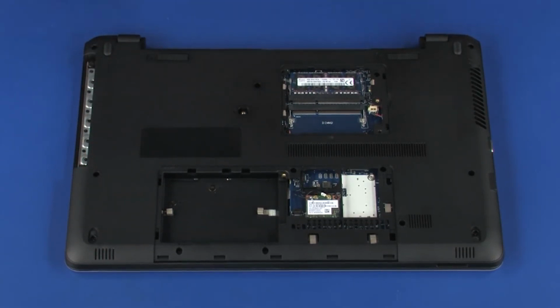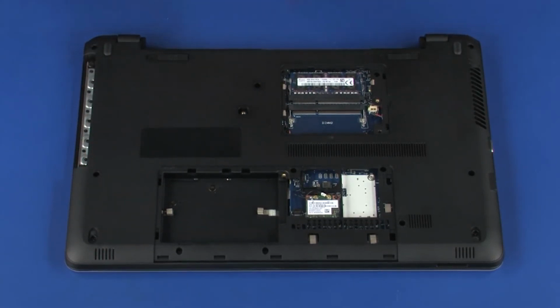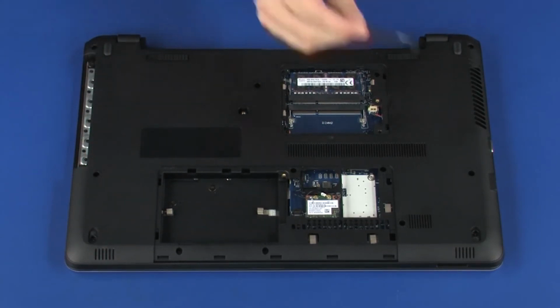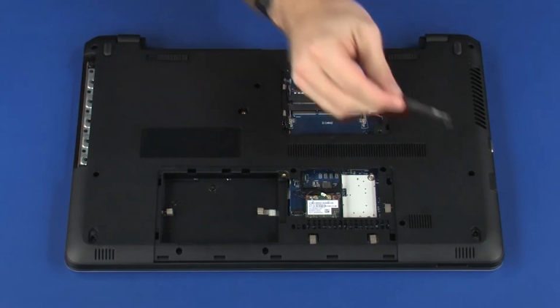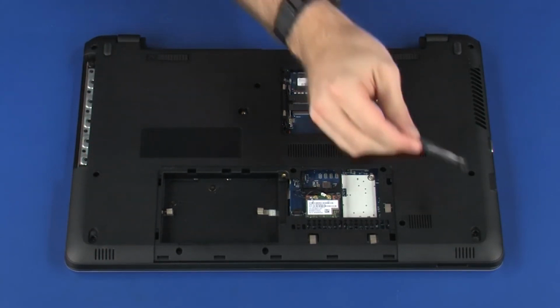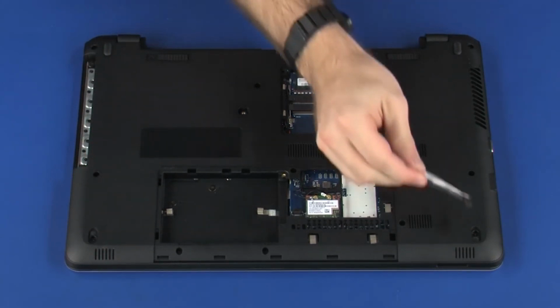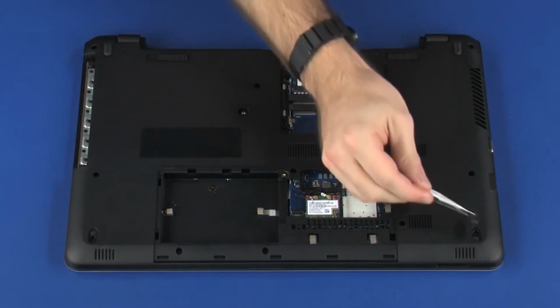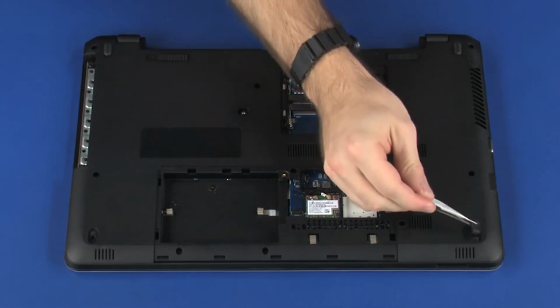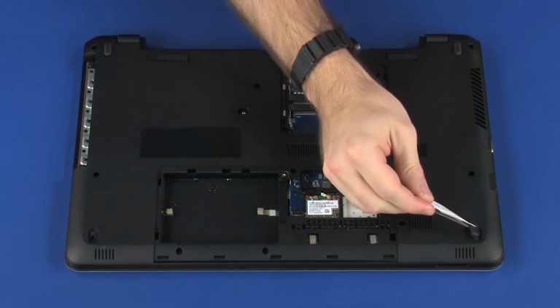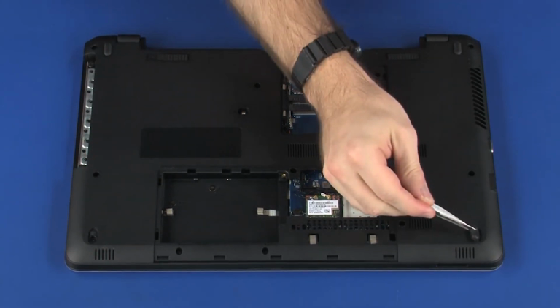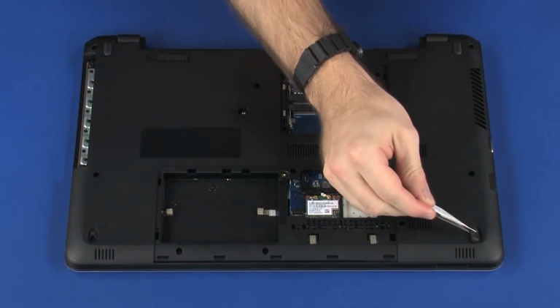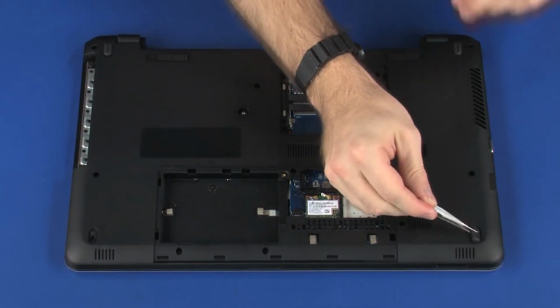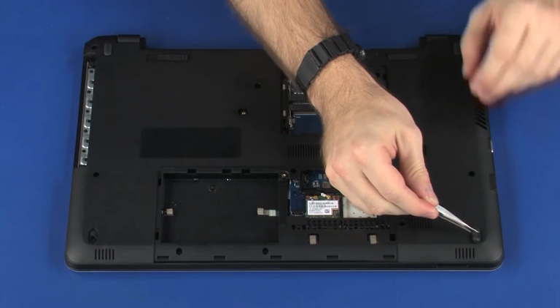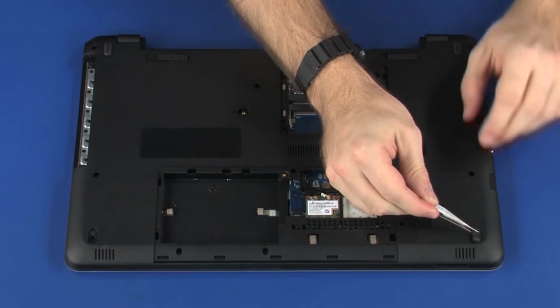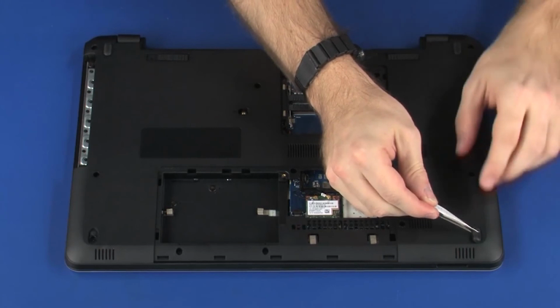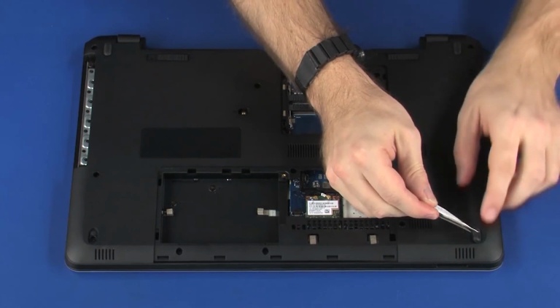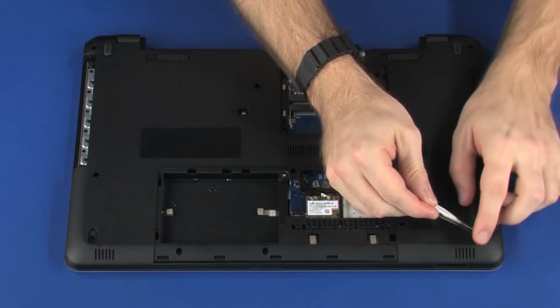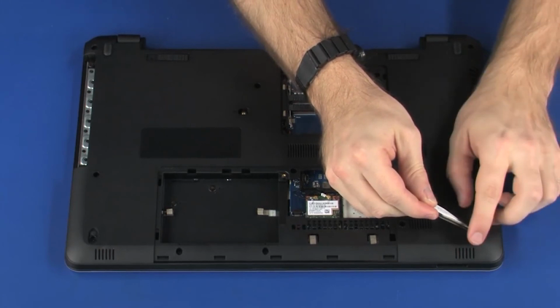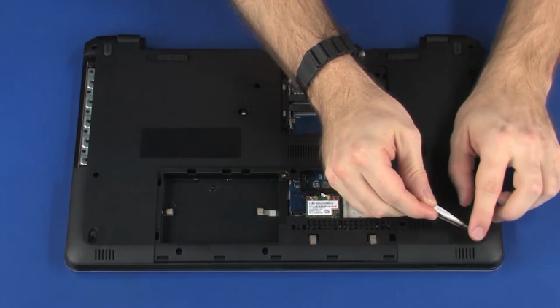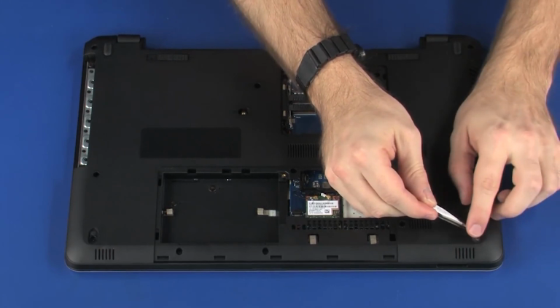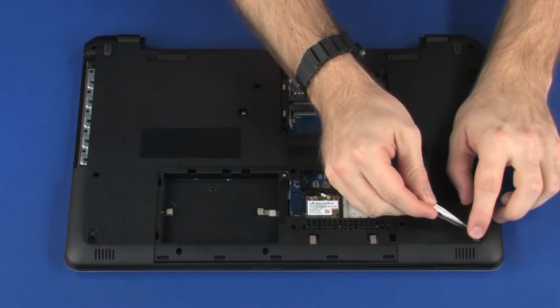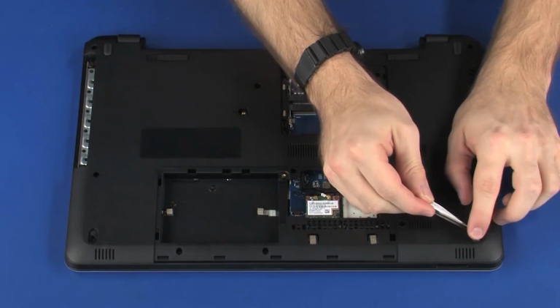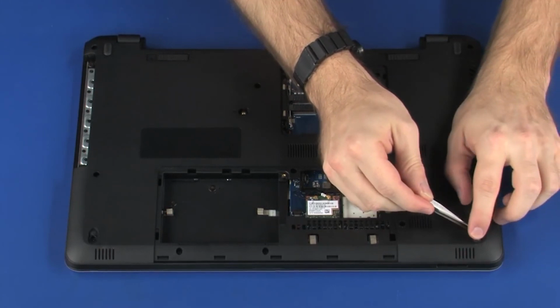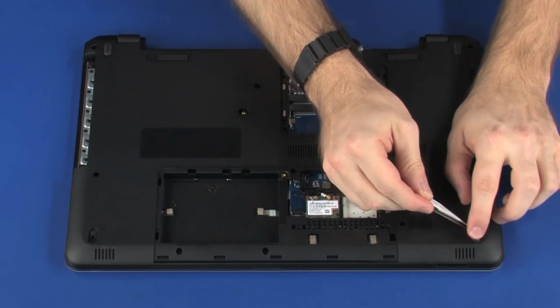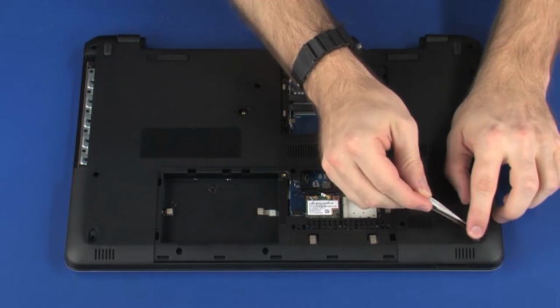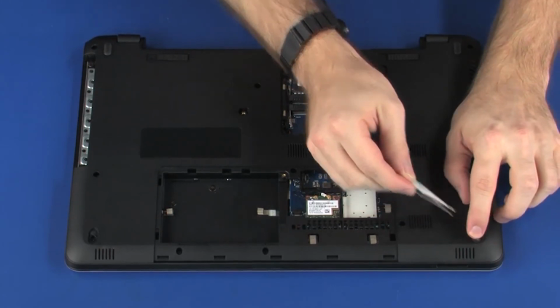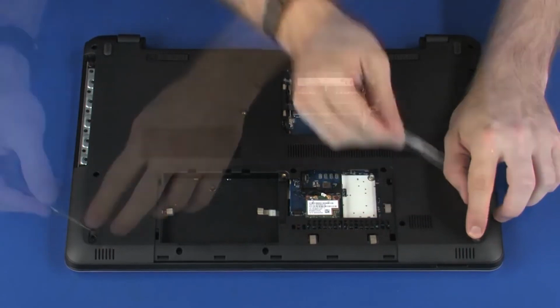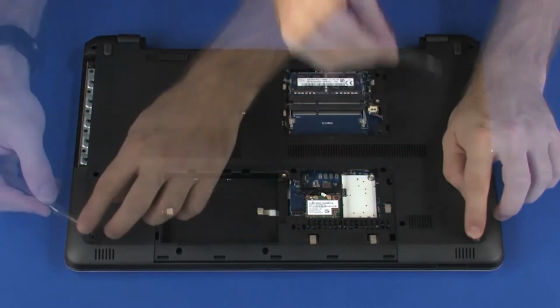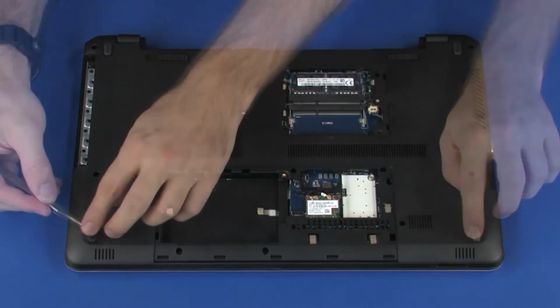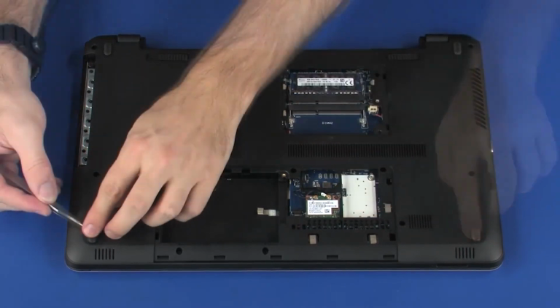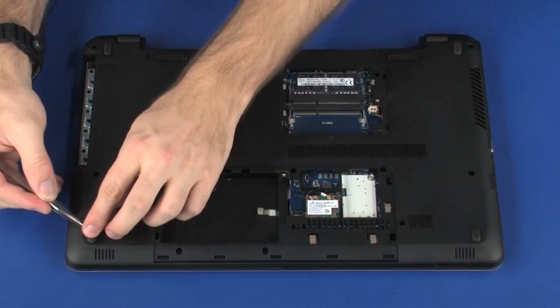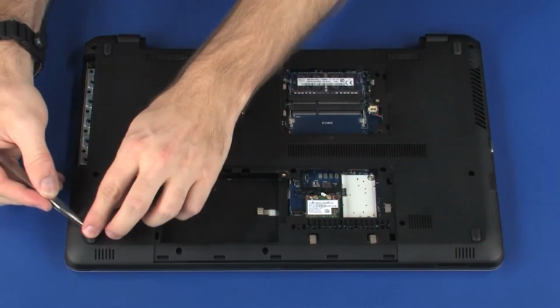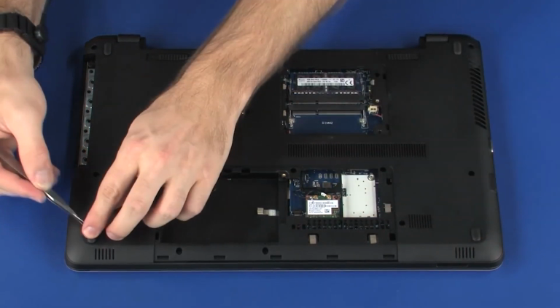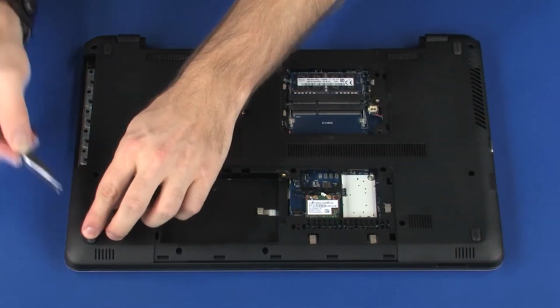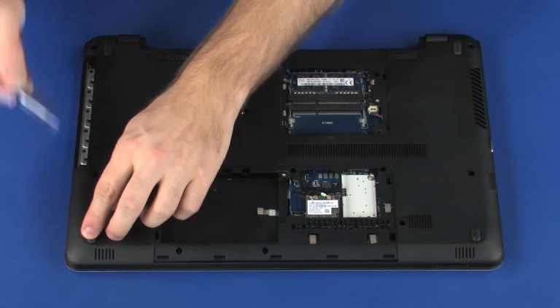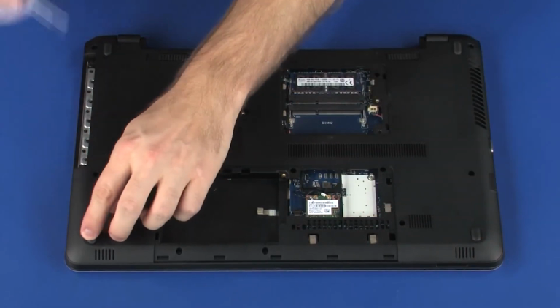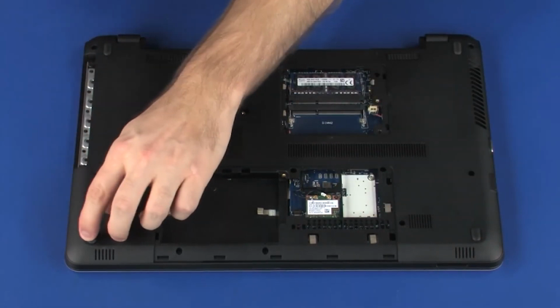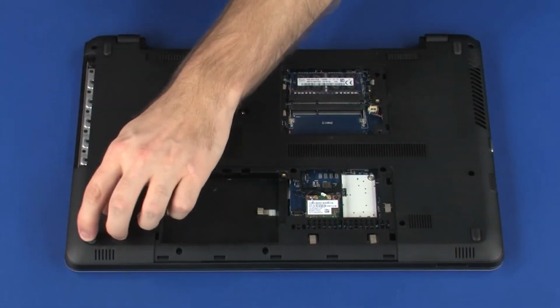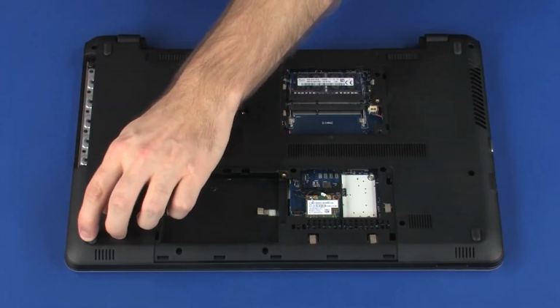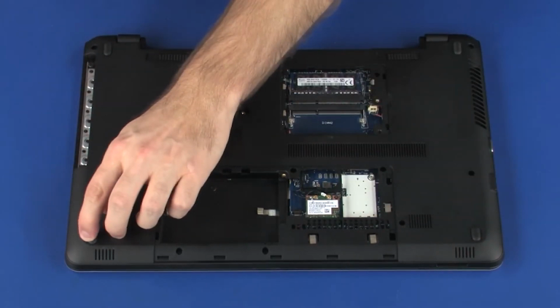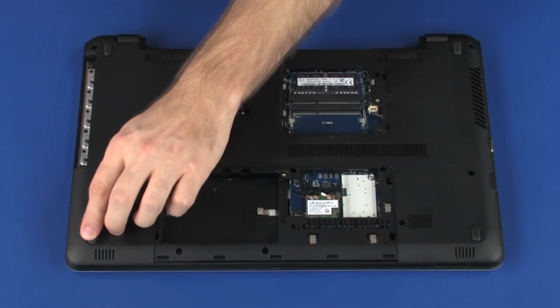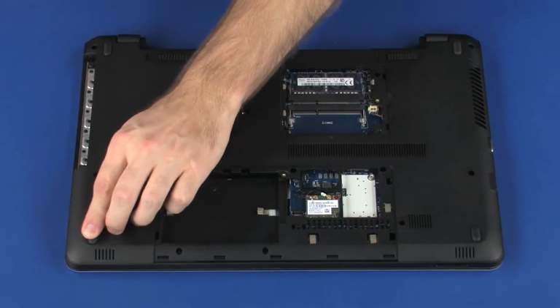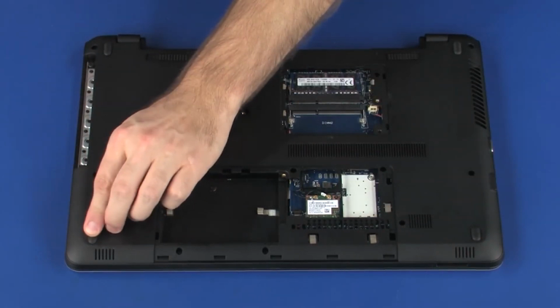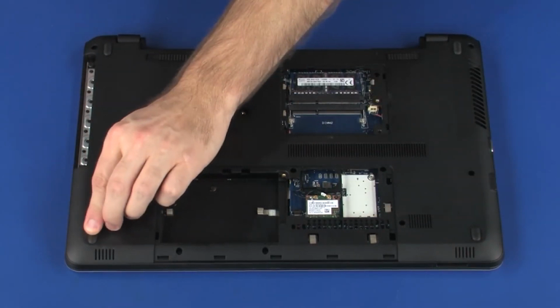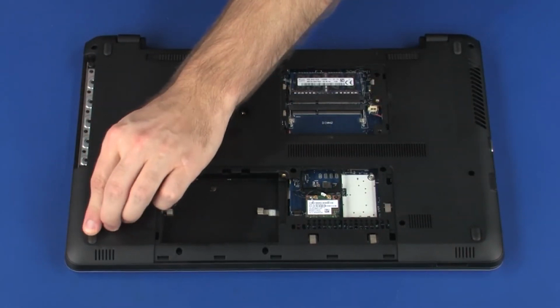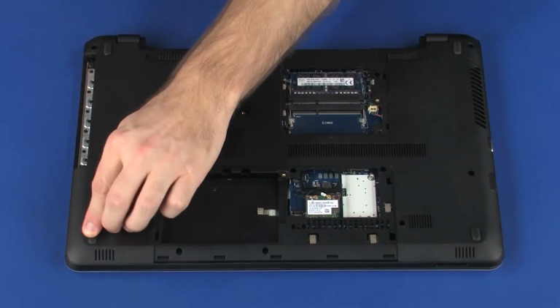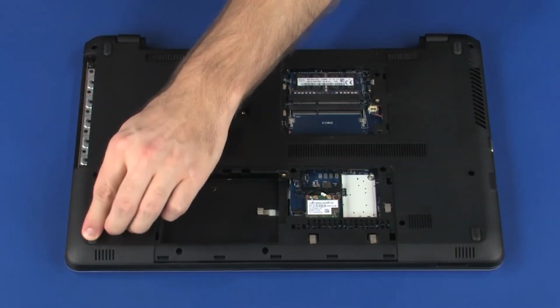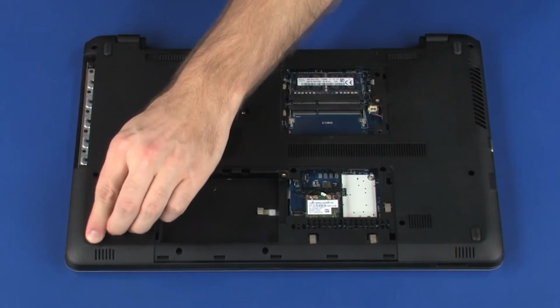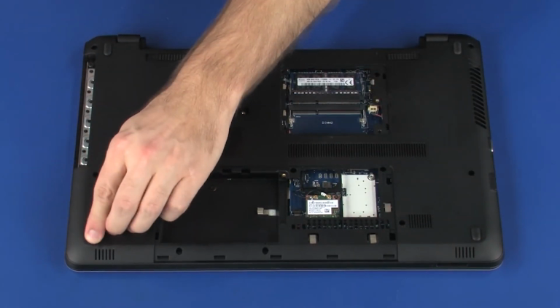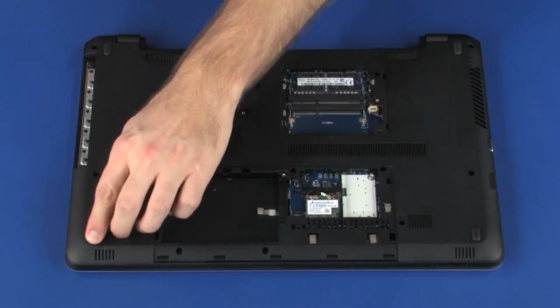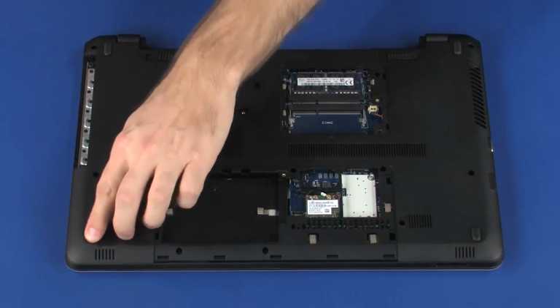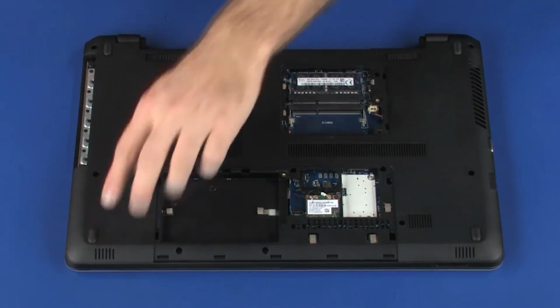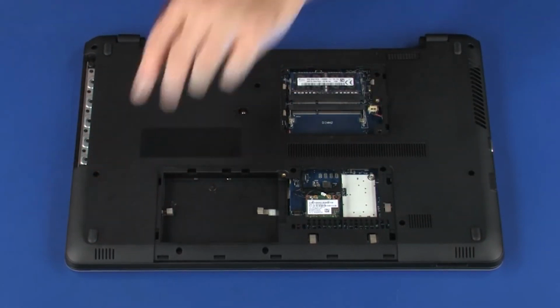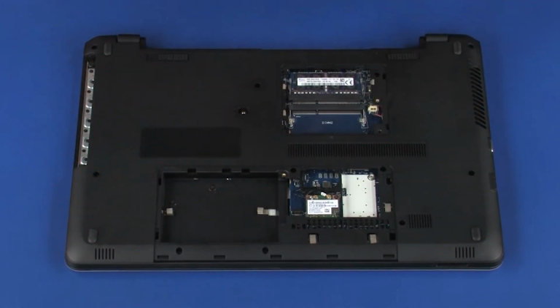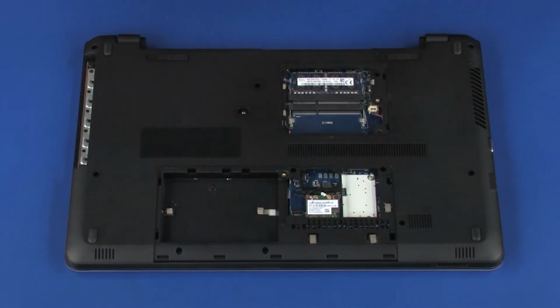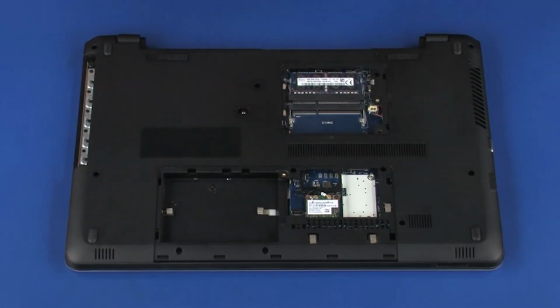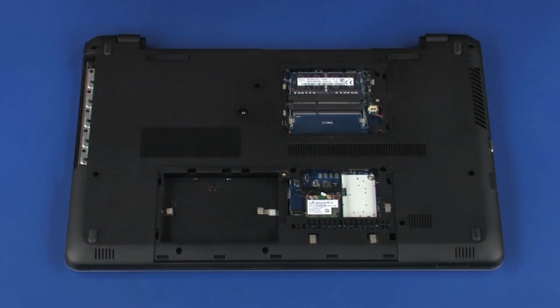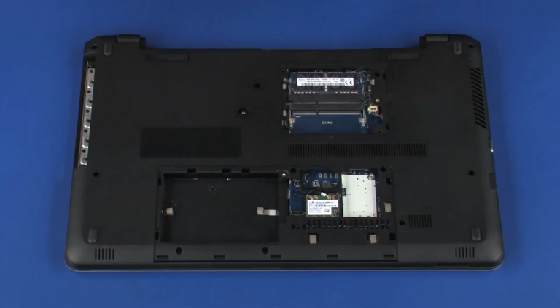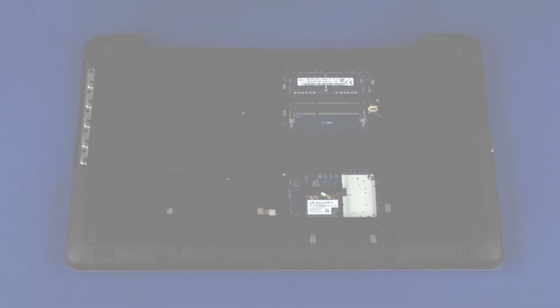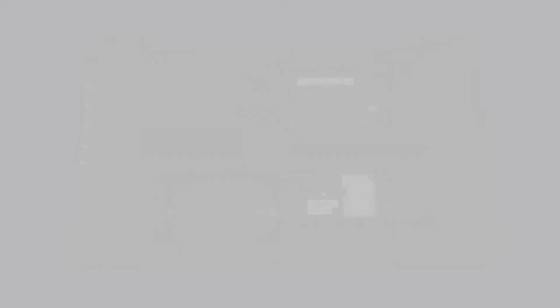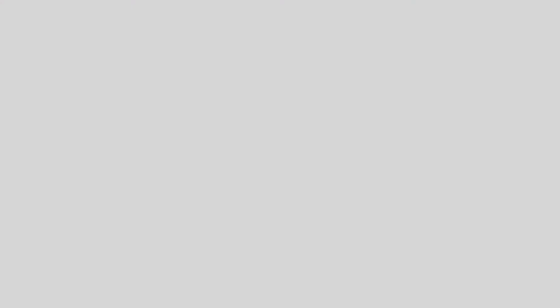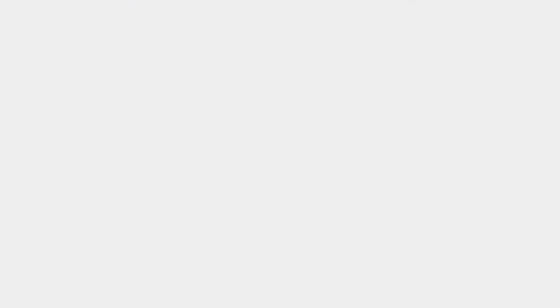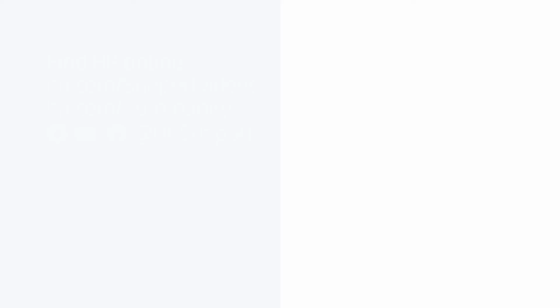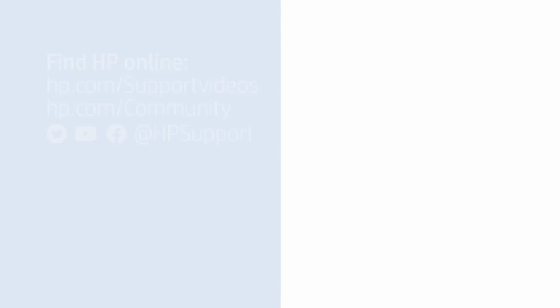Replace the two rubber feet into the front corners of the base enclosure.